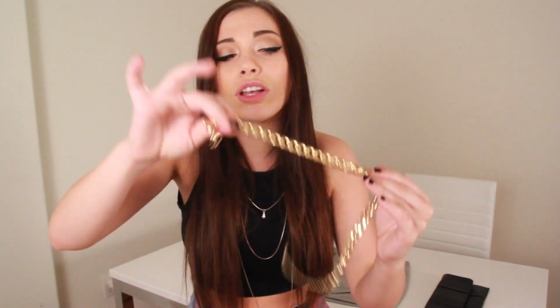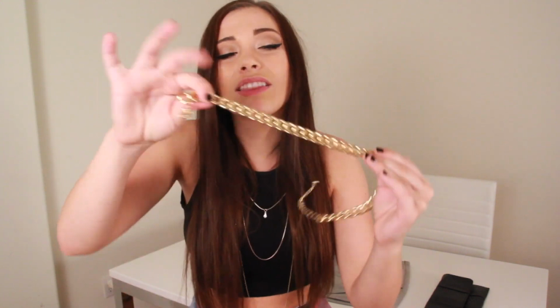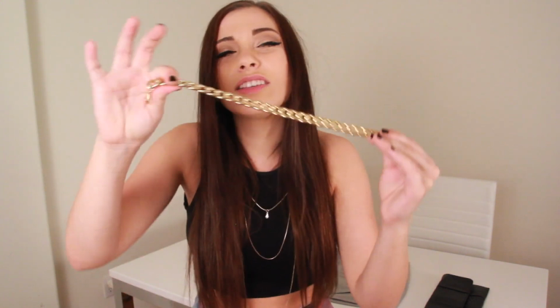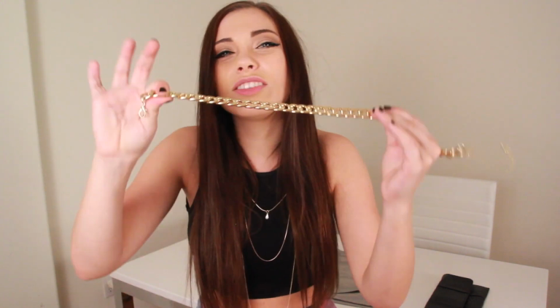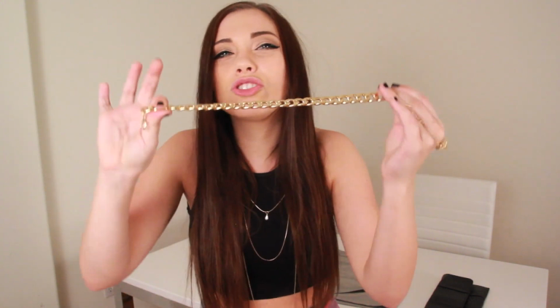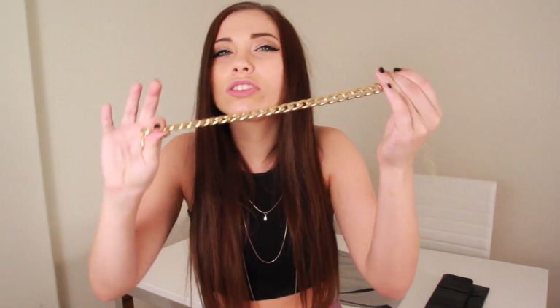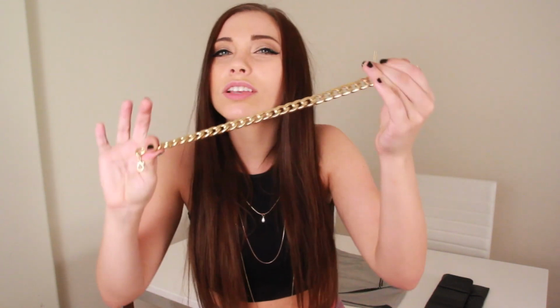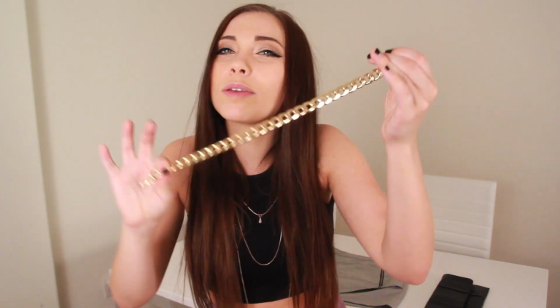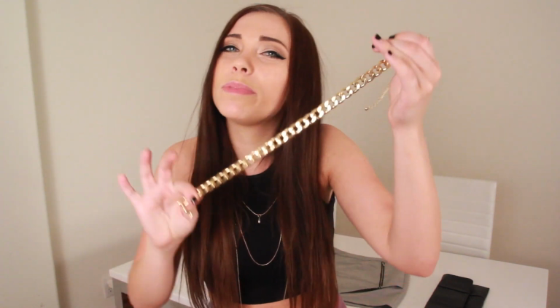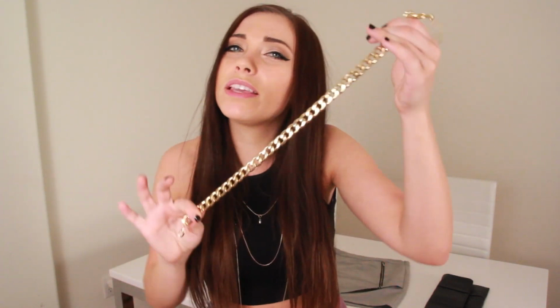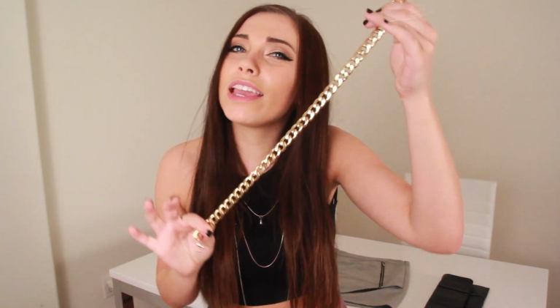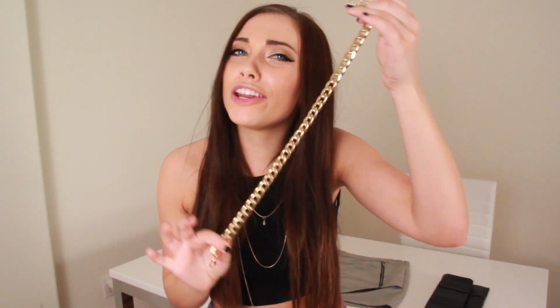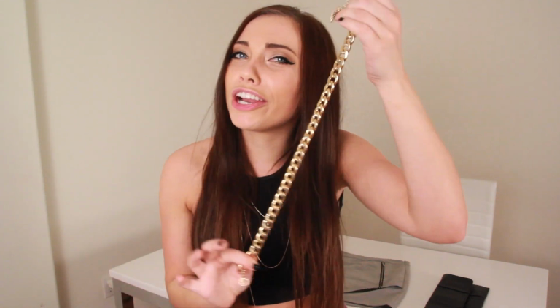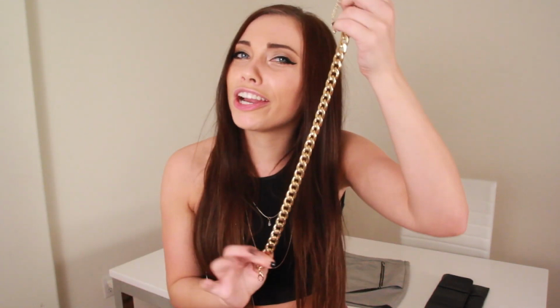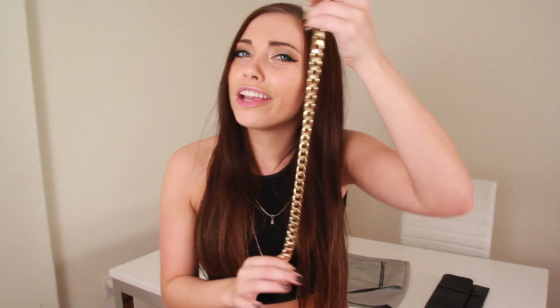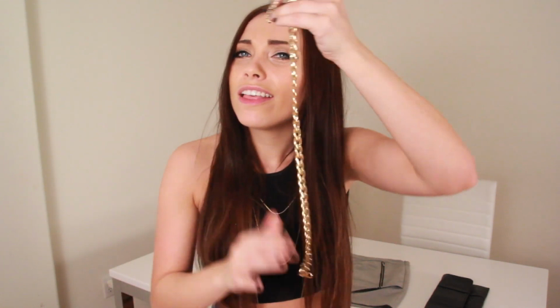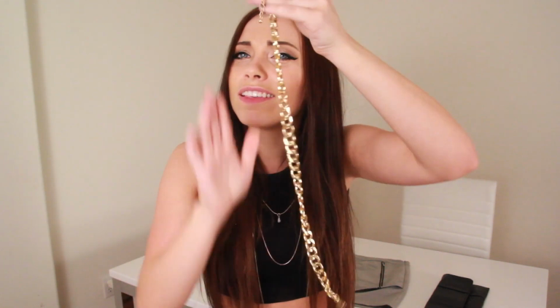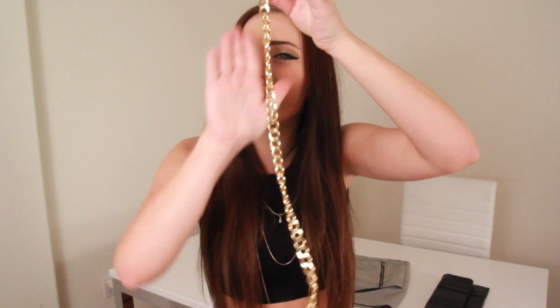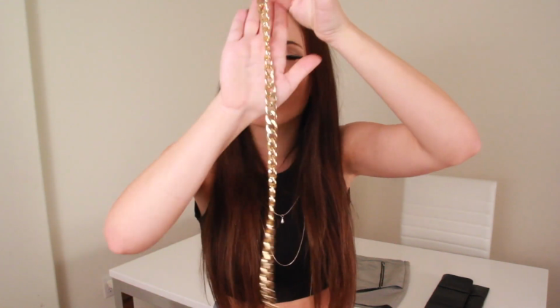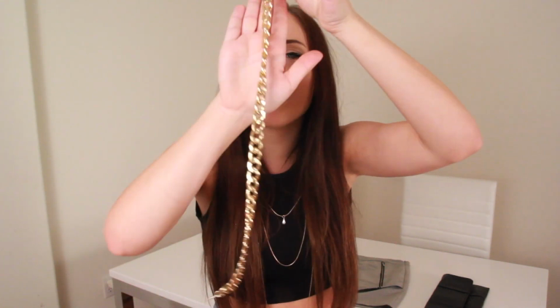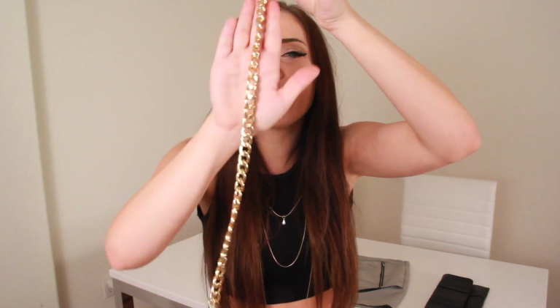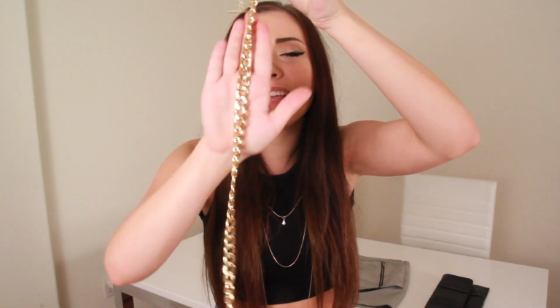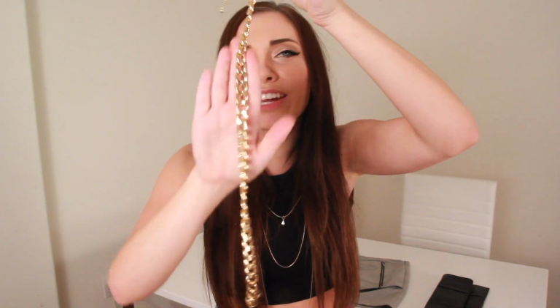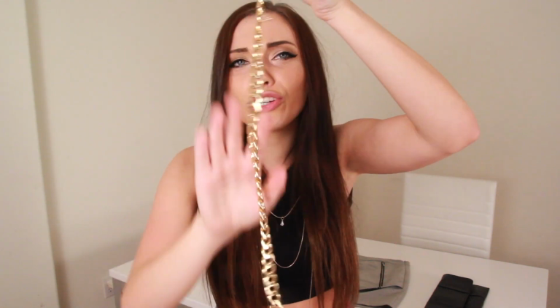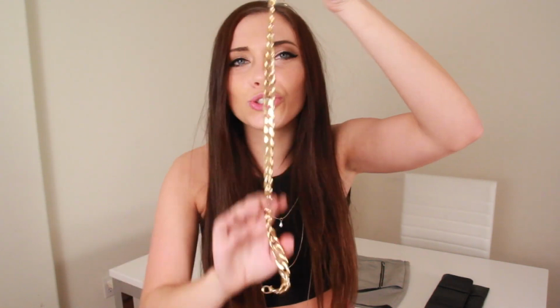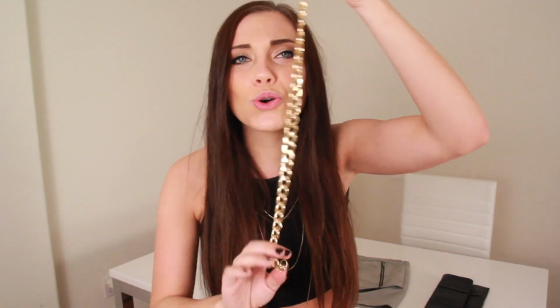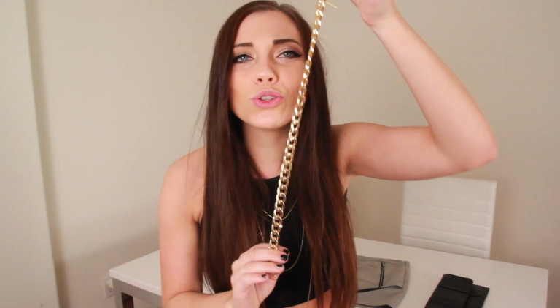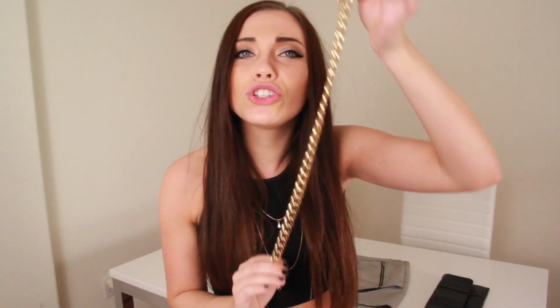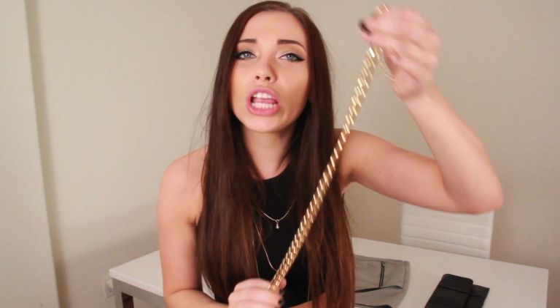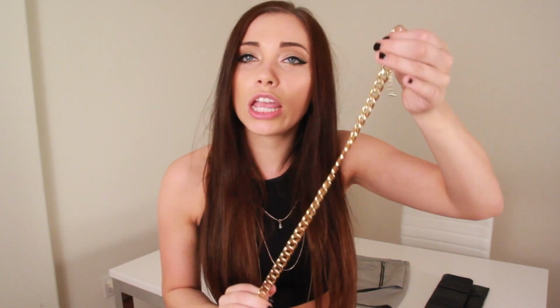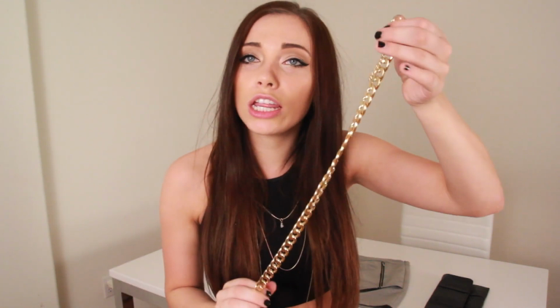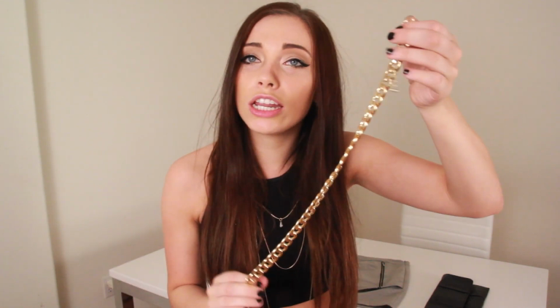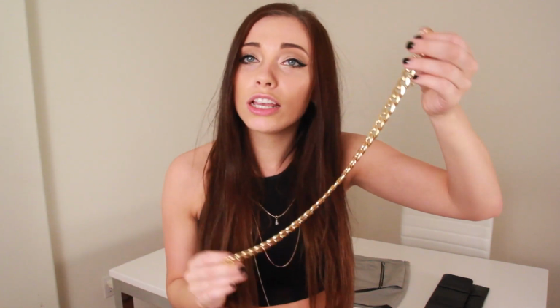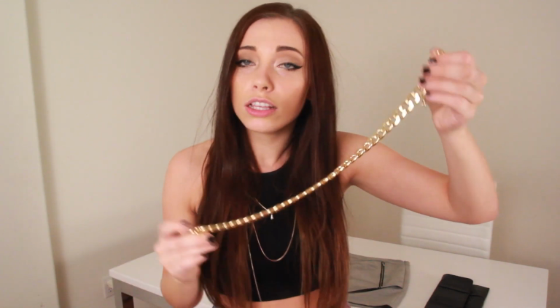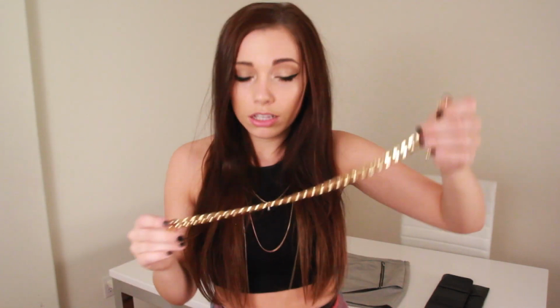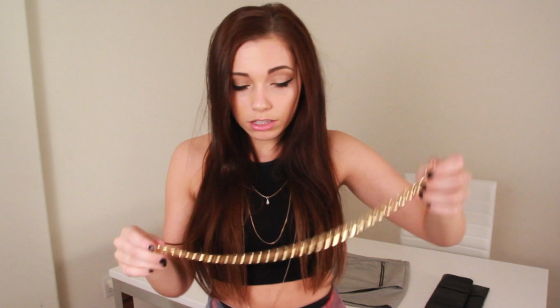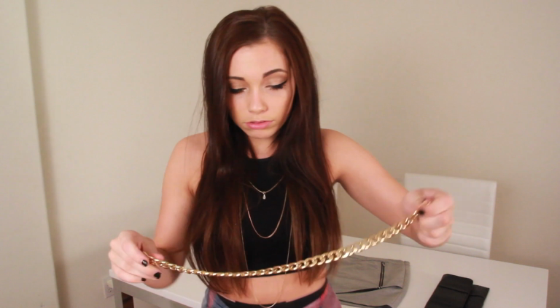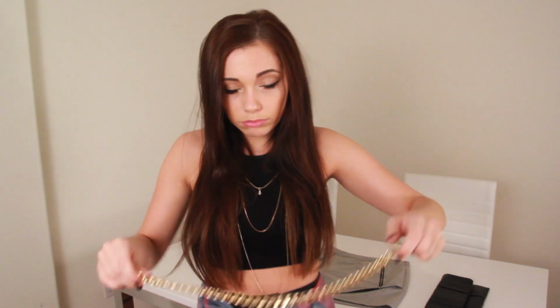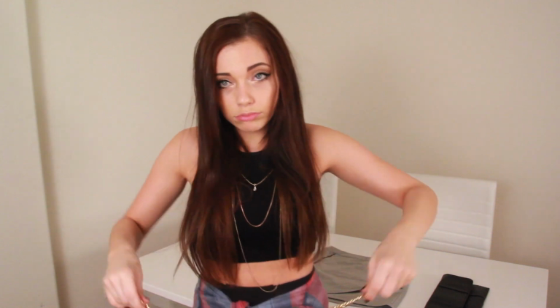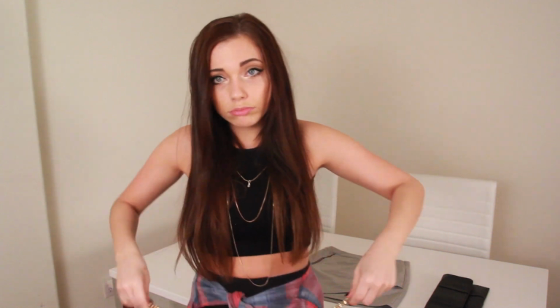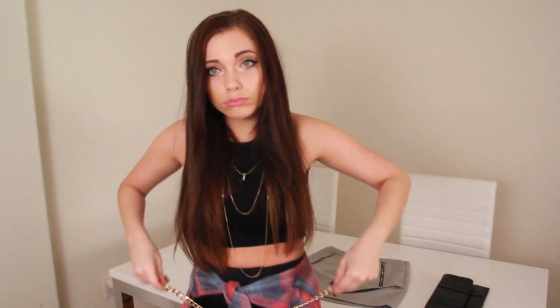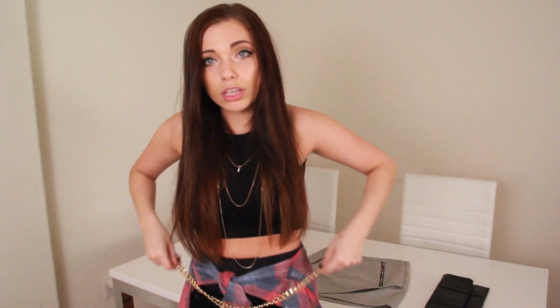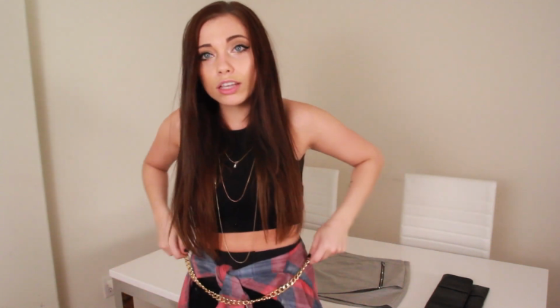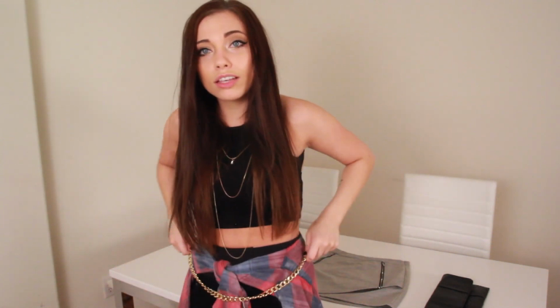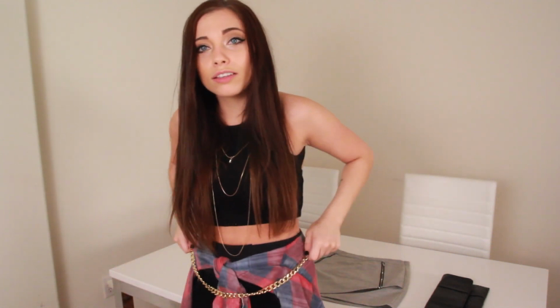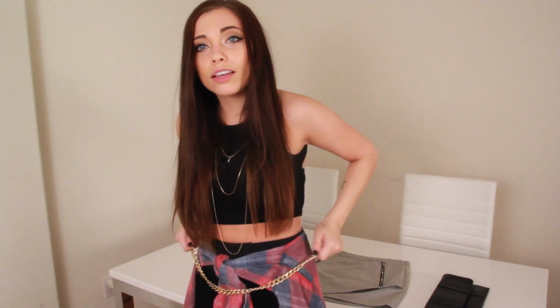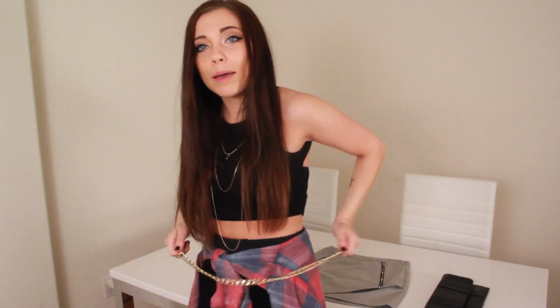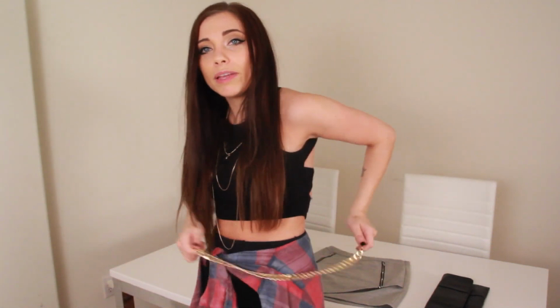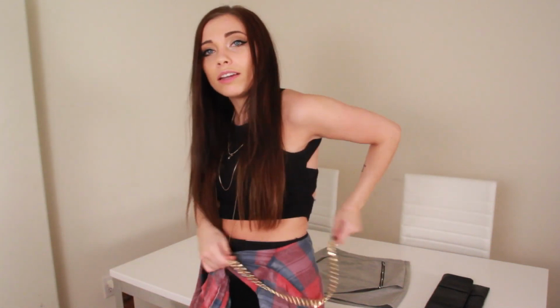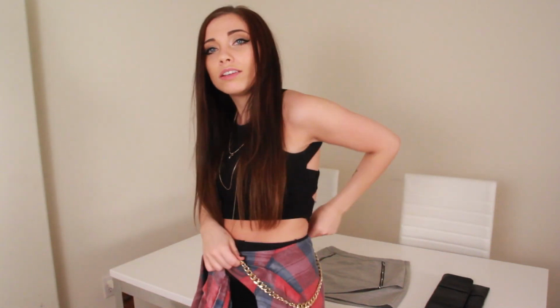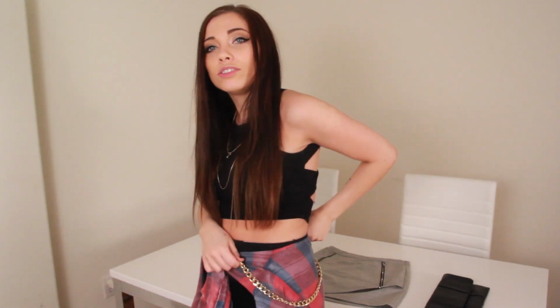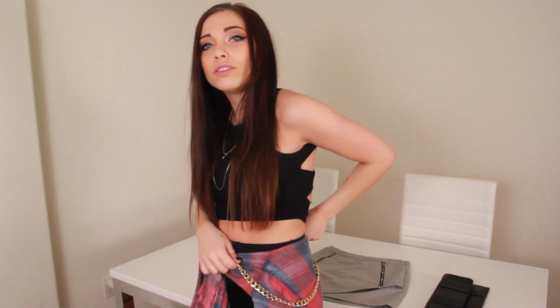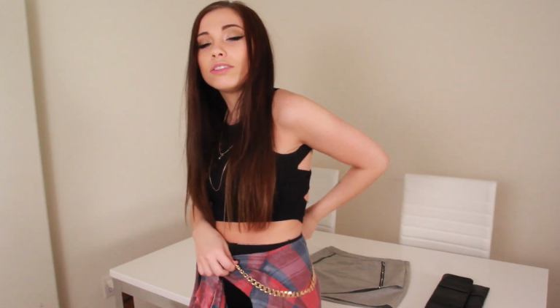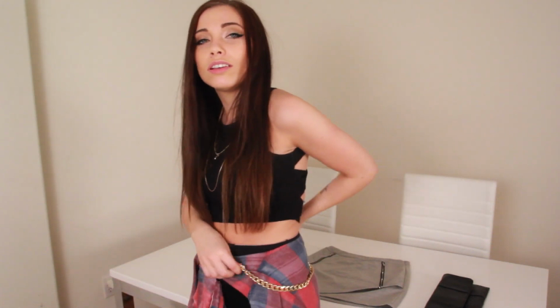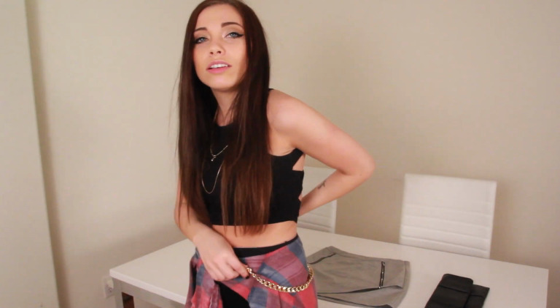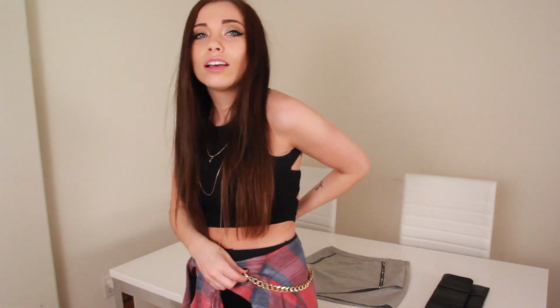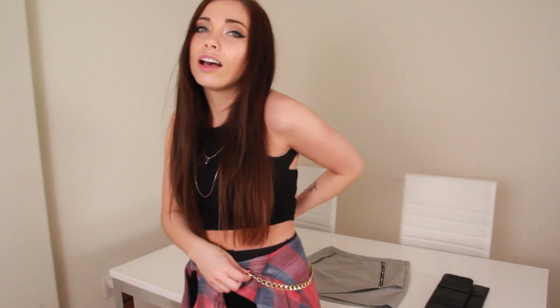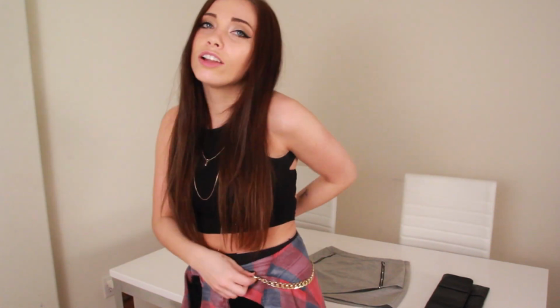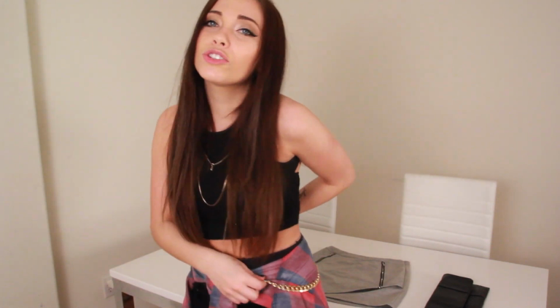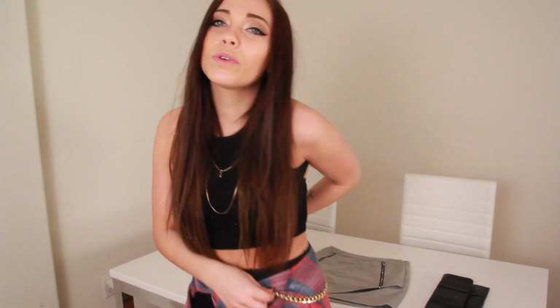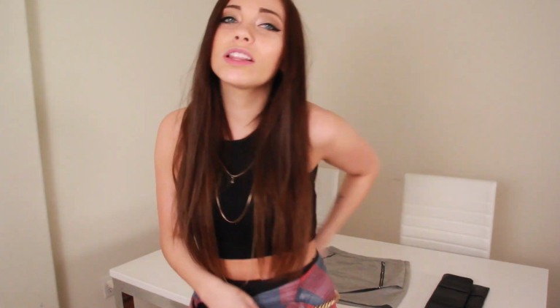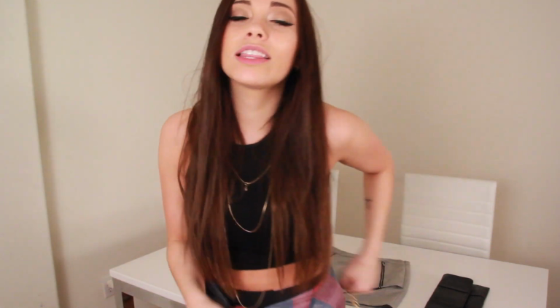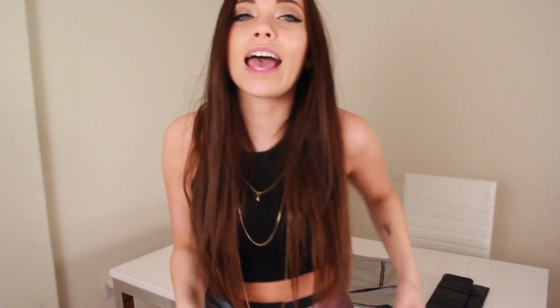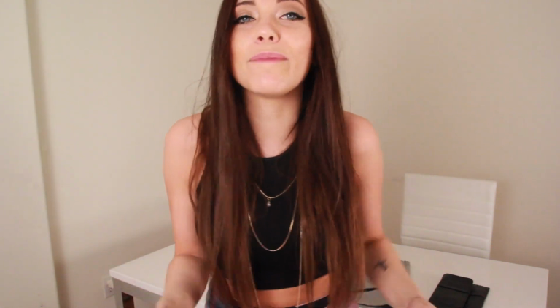So this is like a beginner's gold chain — a great way to get used to the bold style.